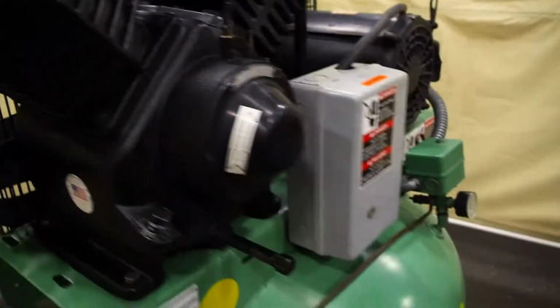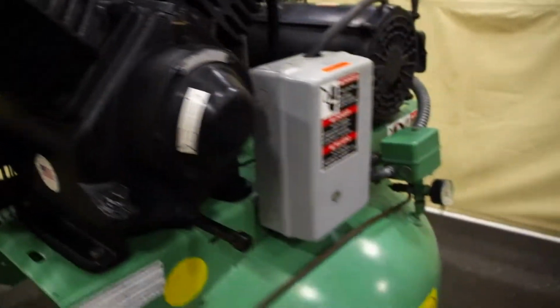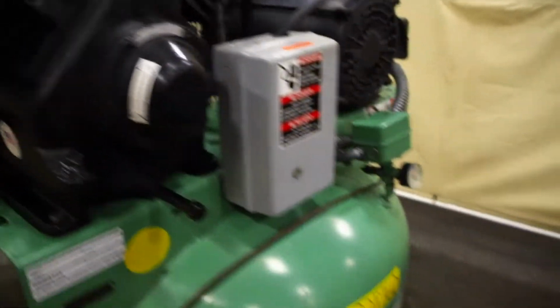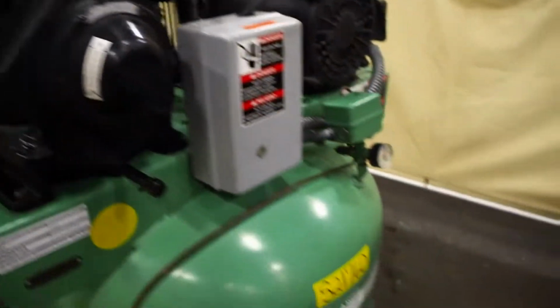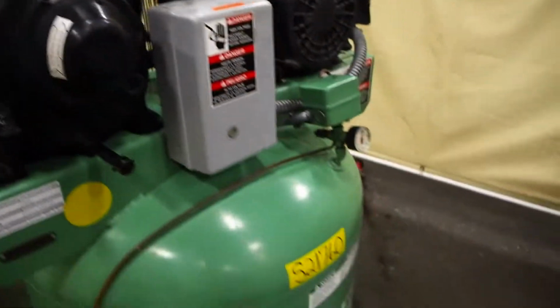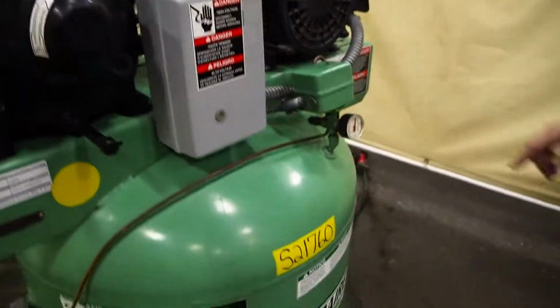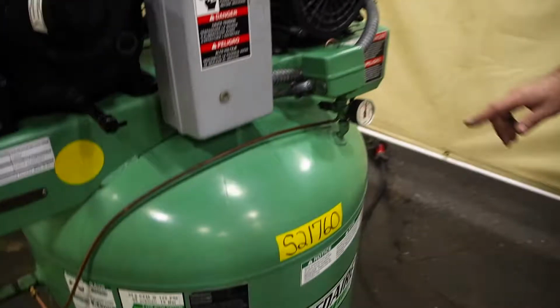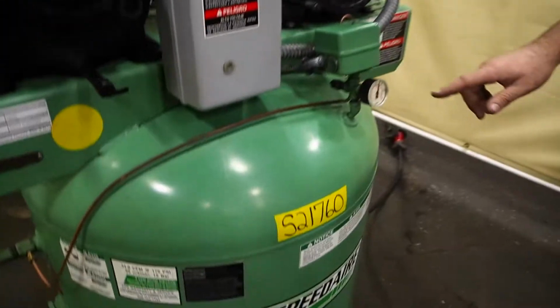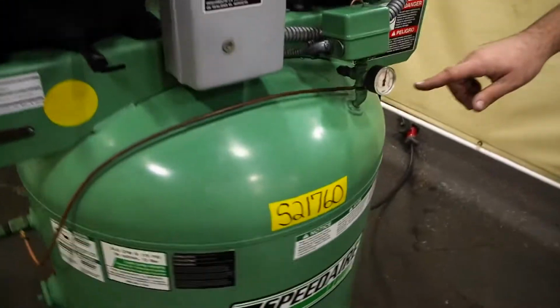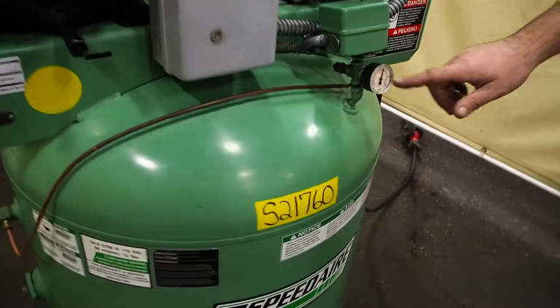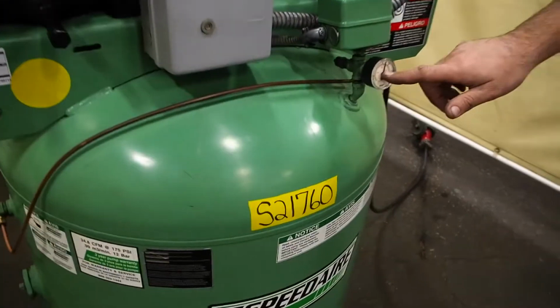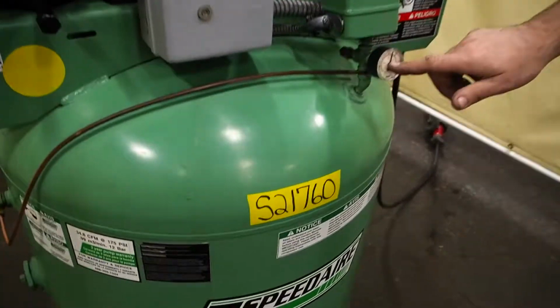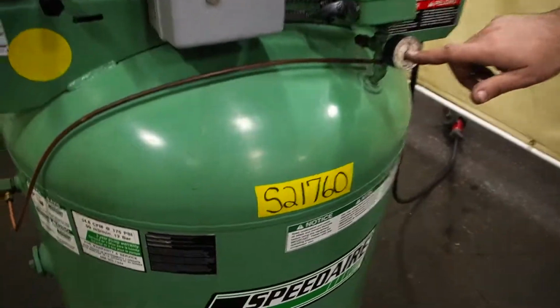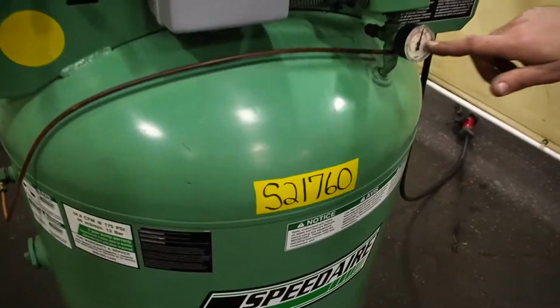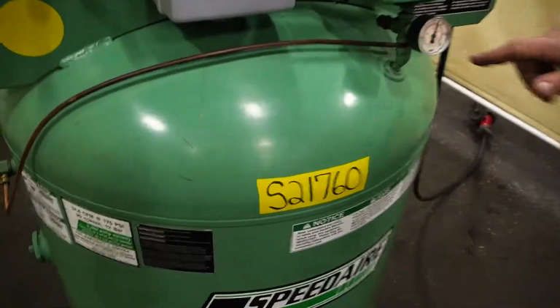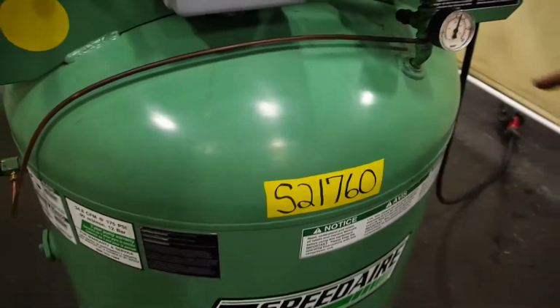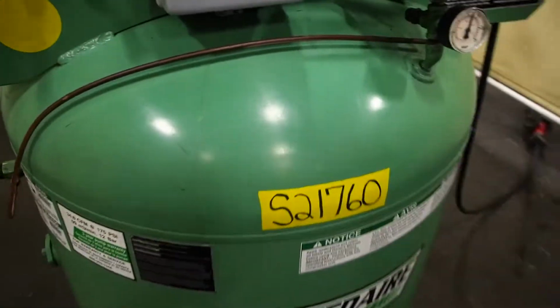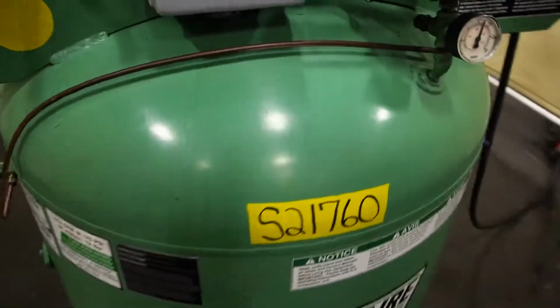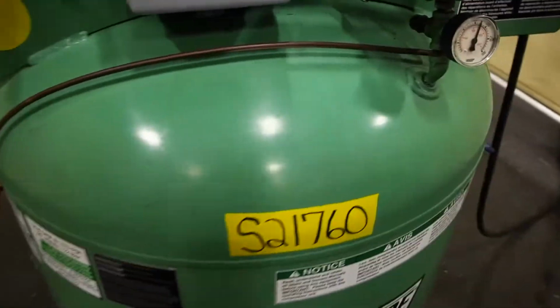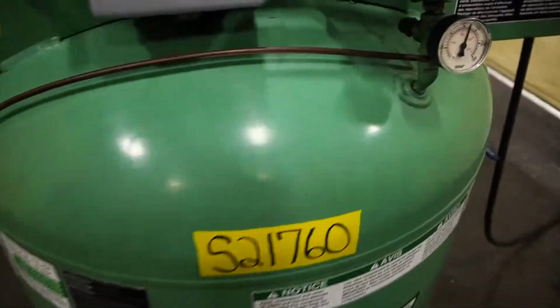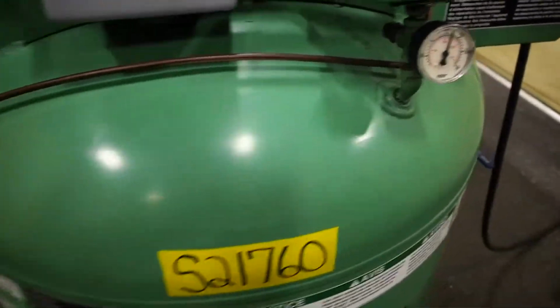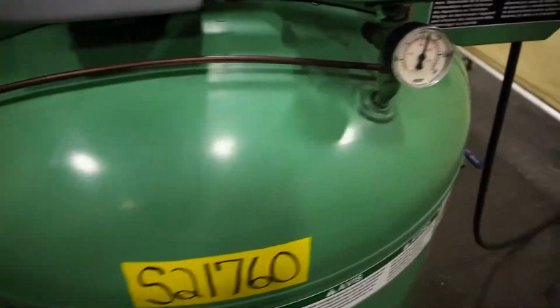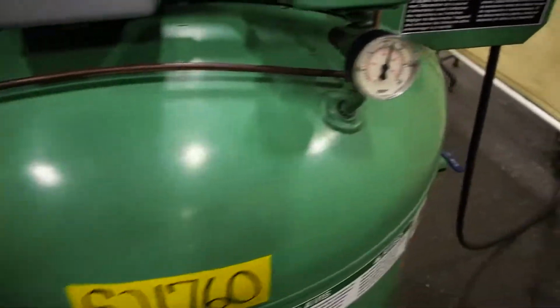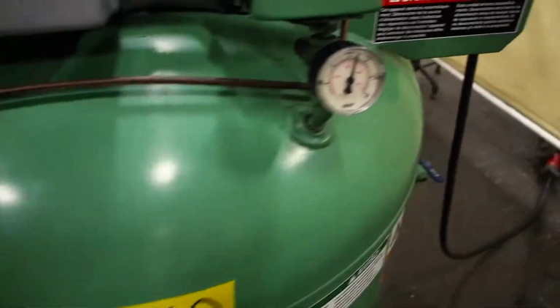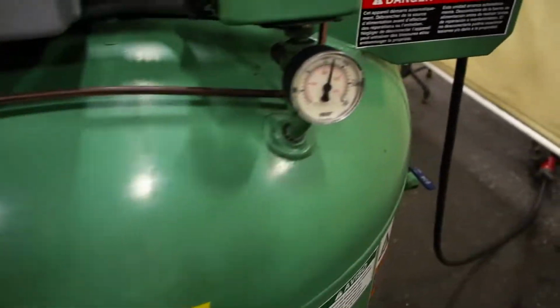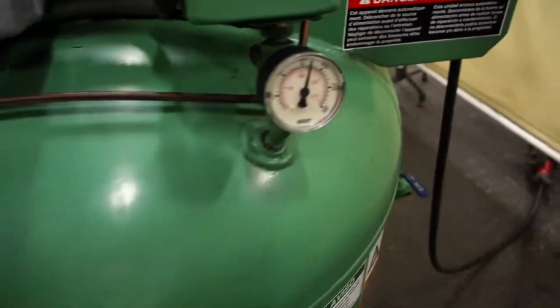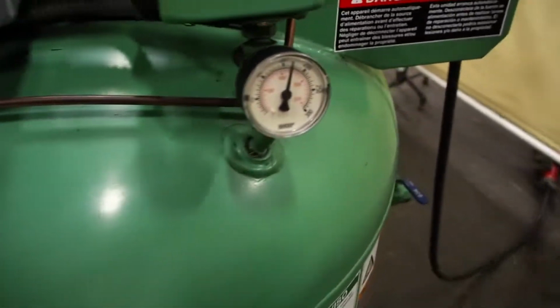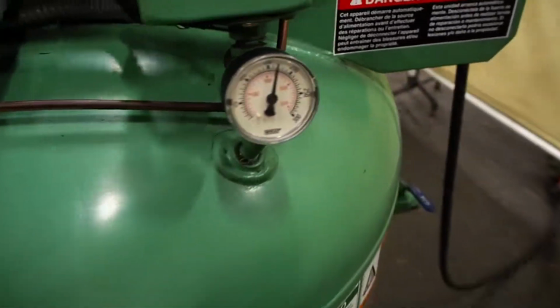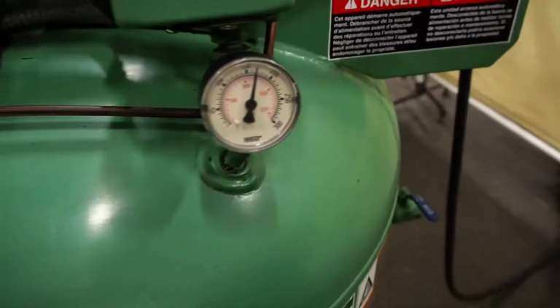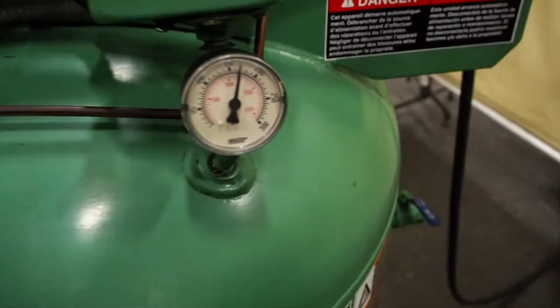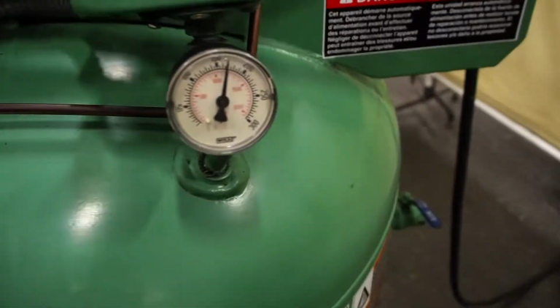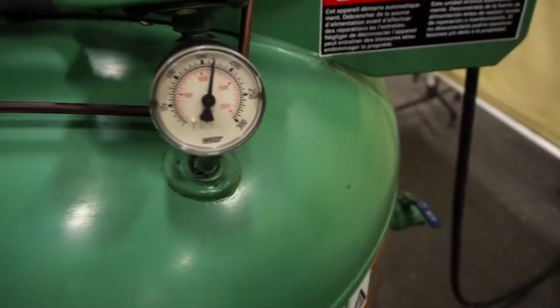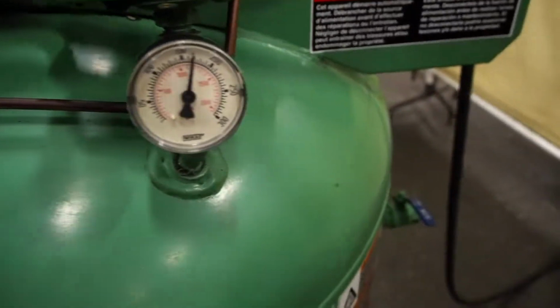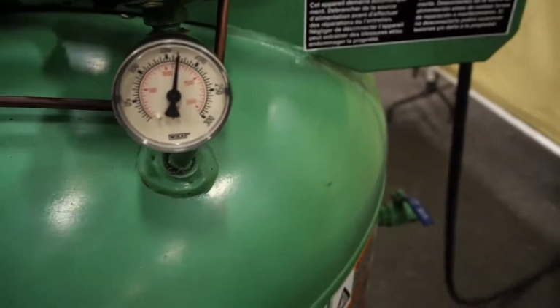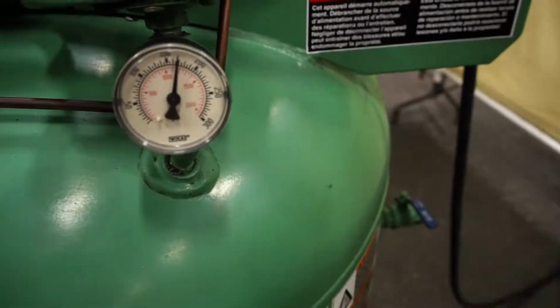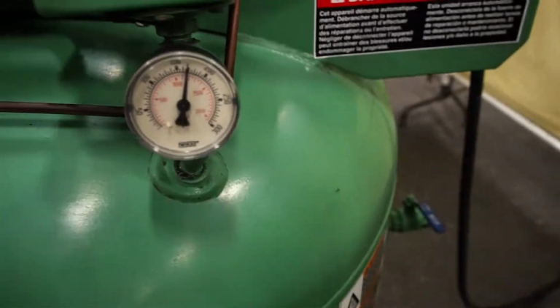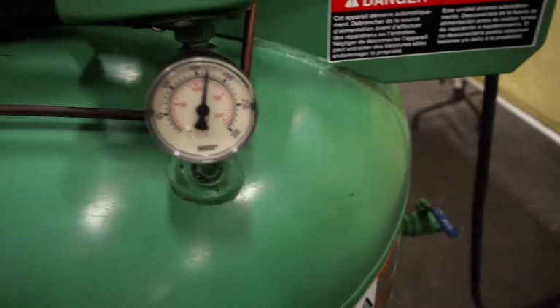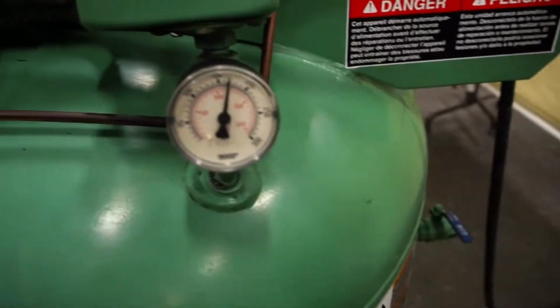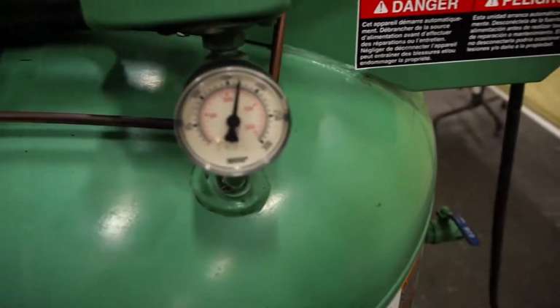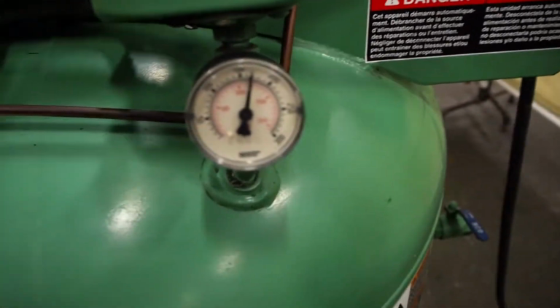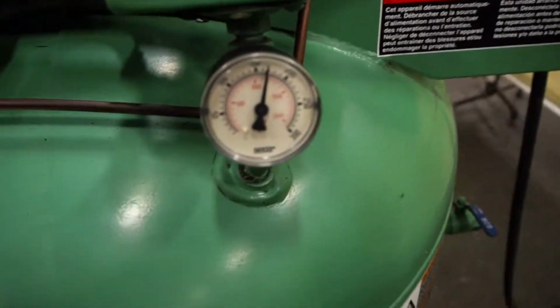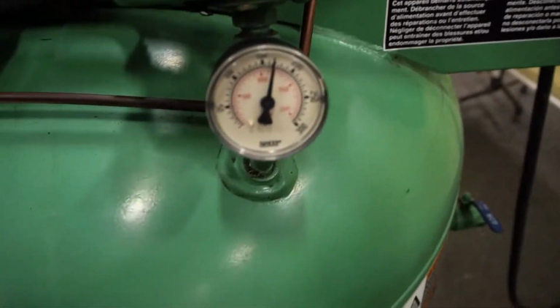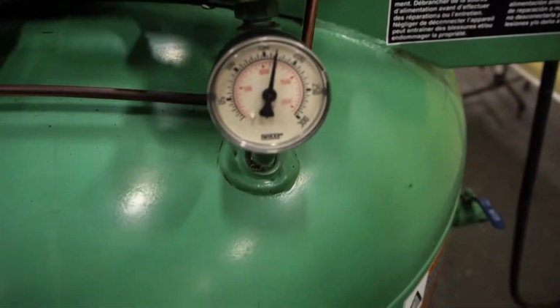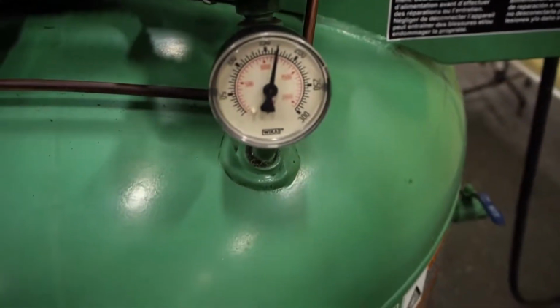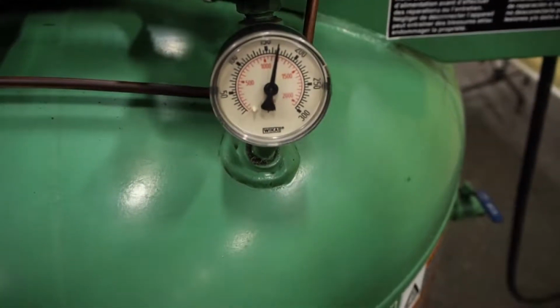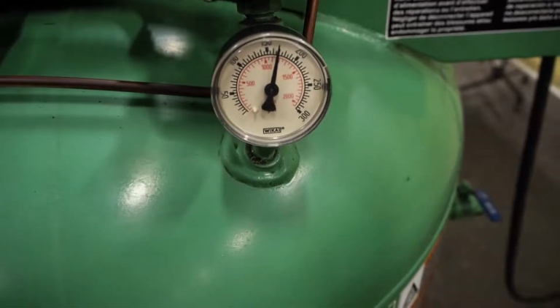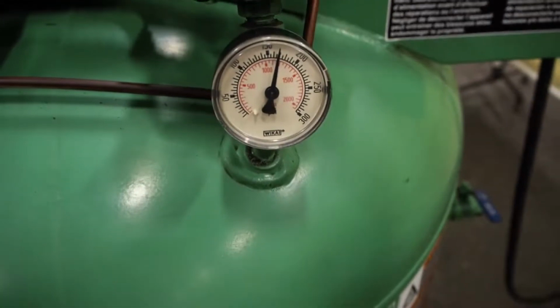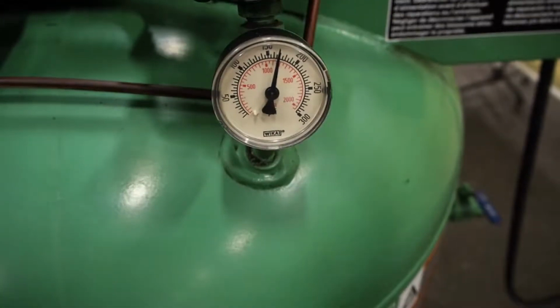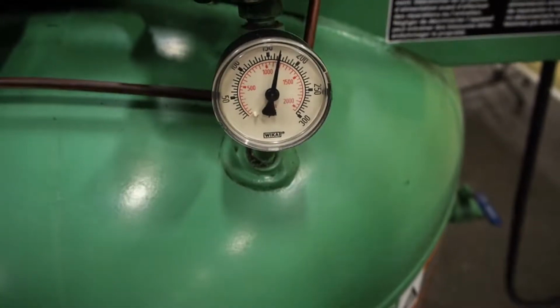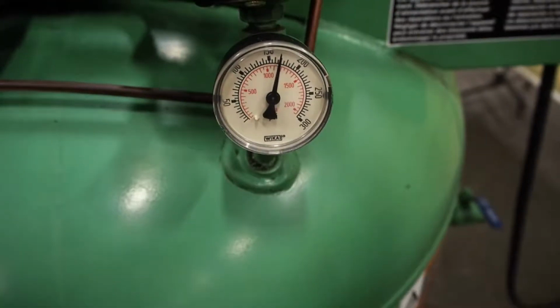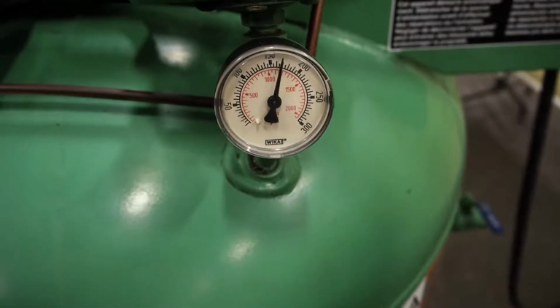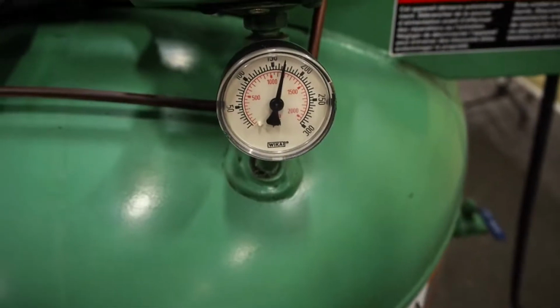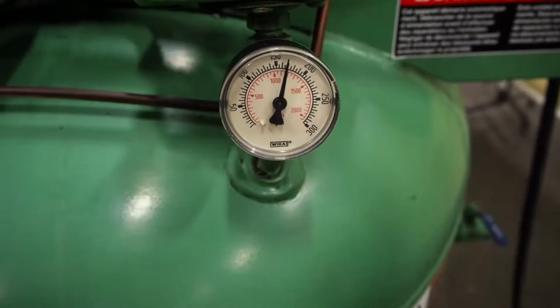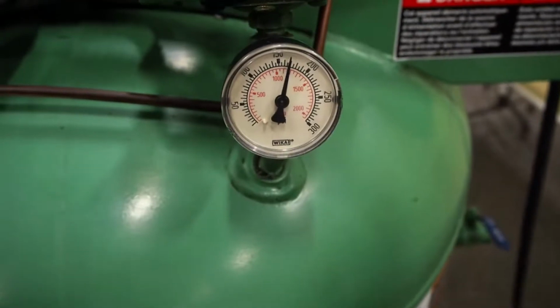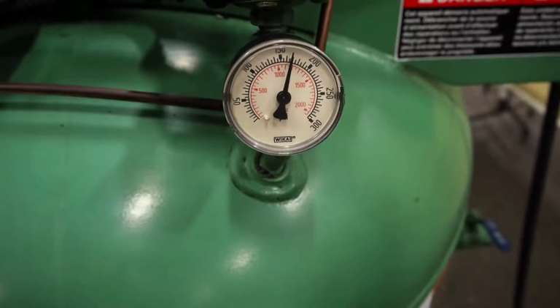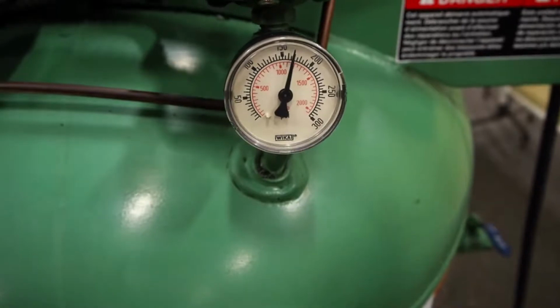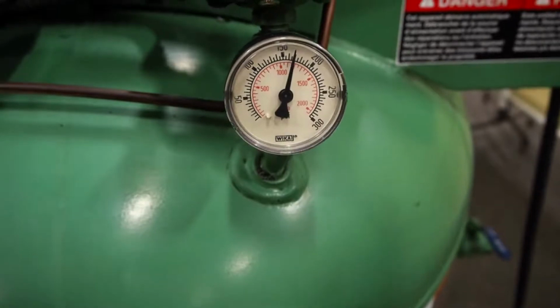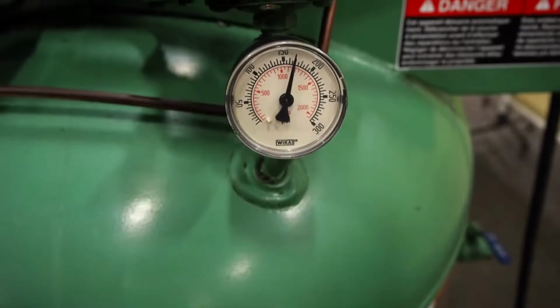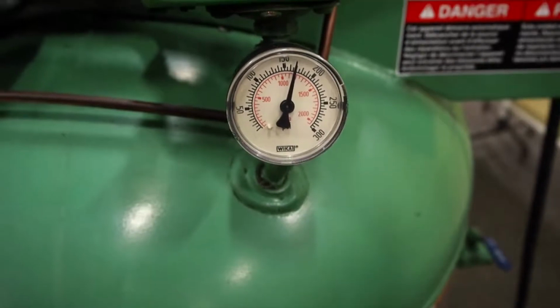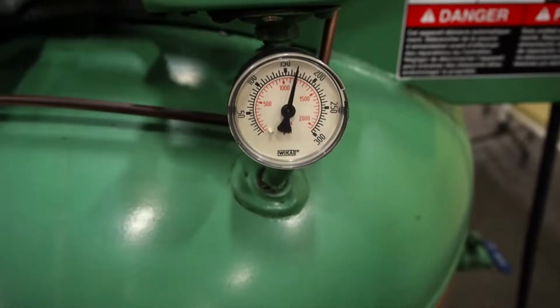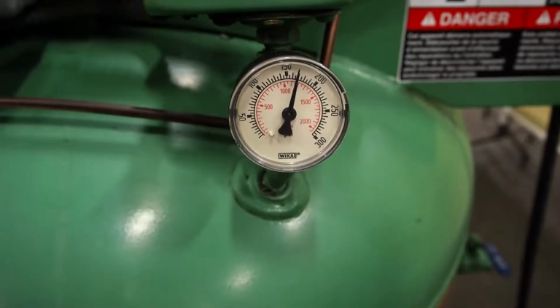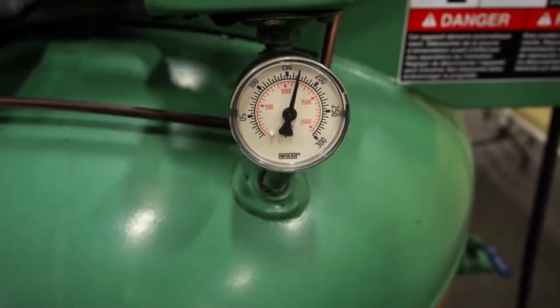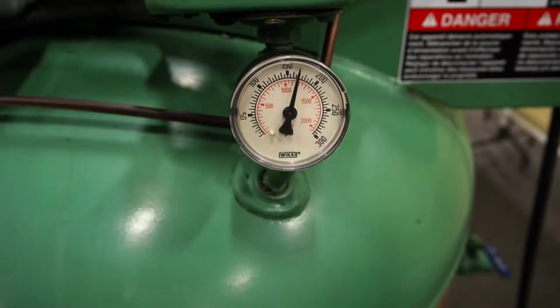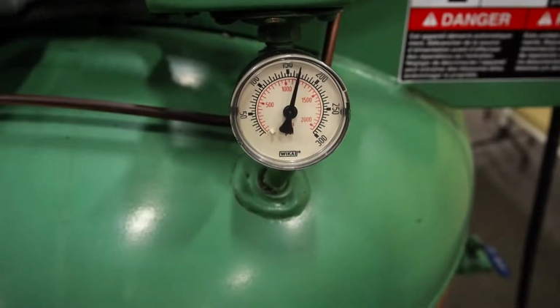So this tank is already charged. What I am going to do is open up the valve and let some air out of it so the compressor will cycle.